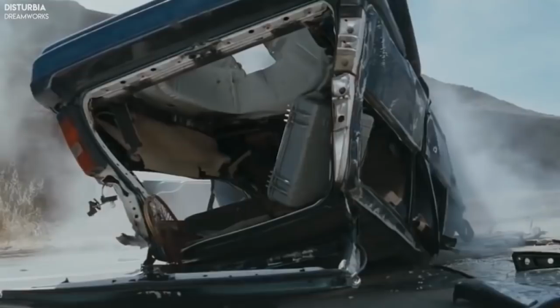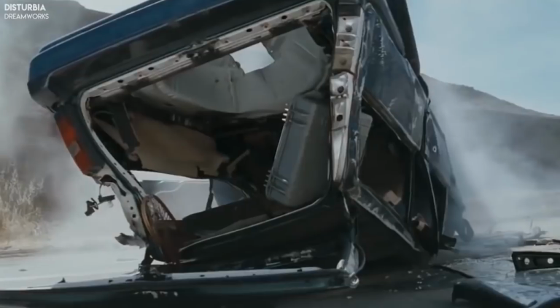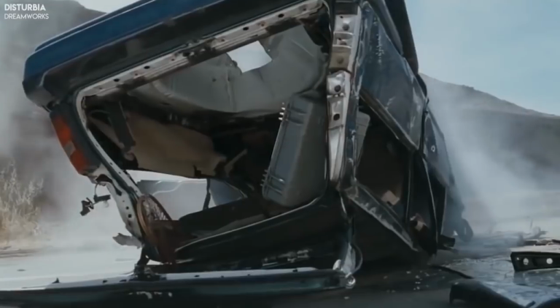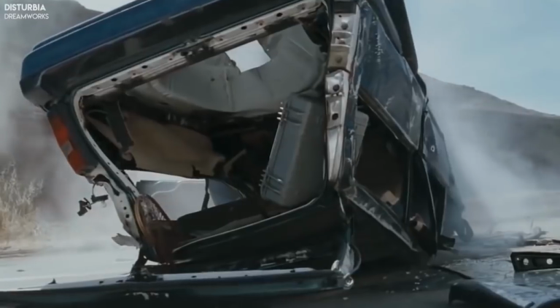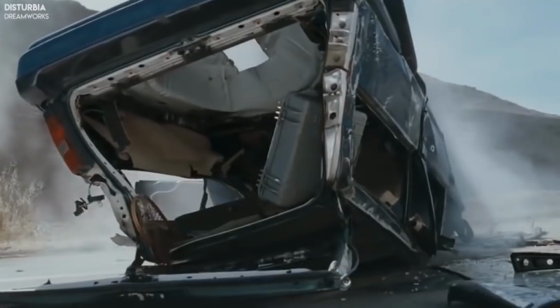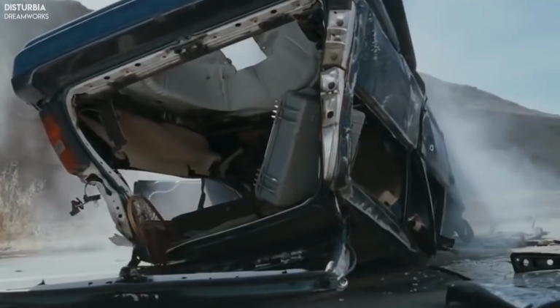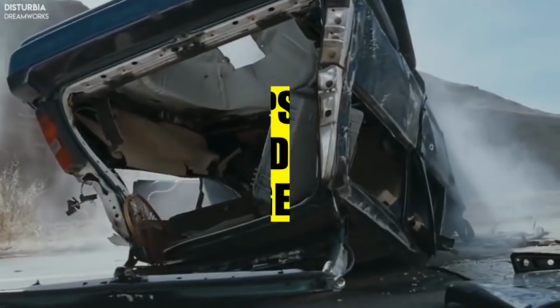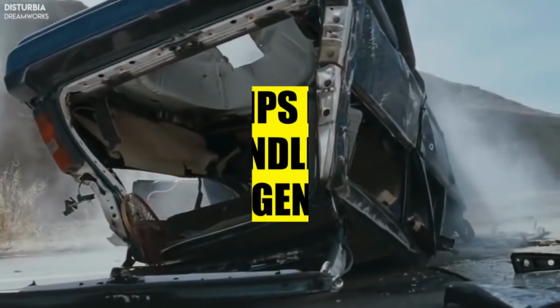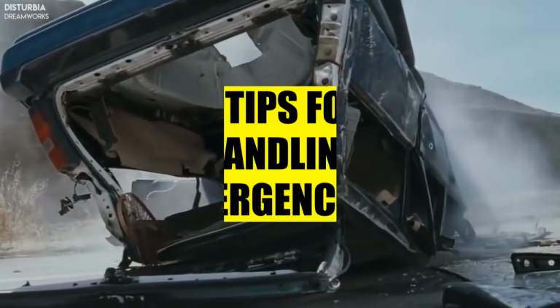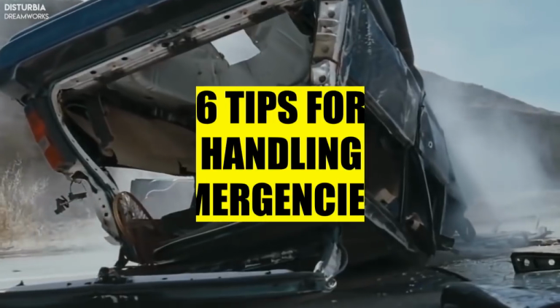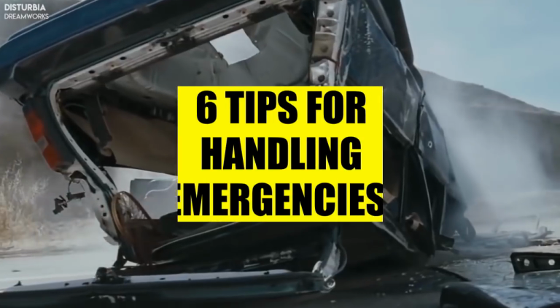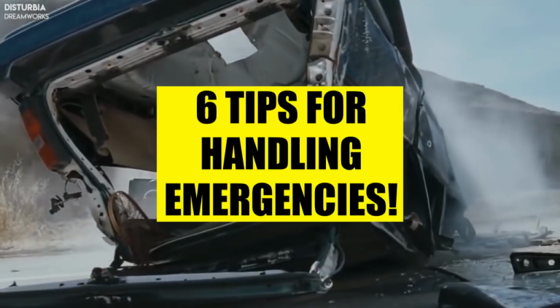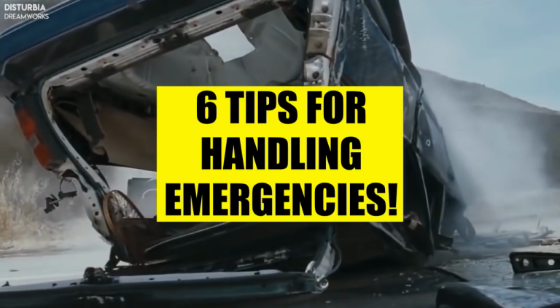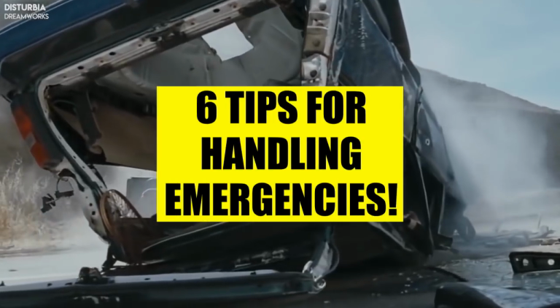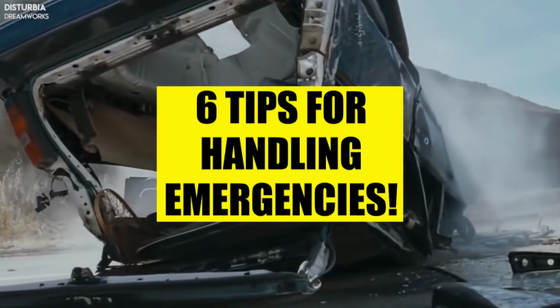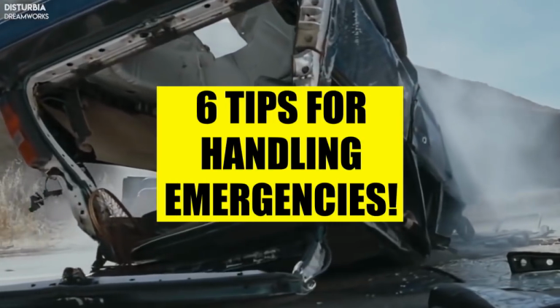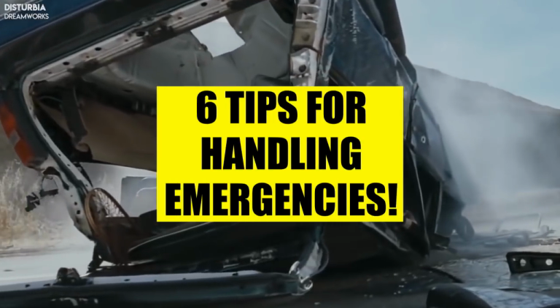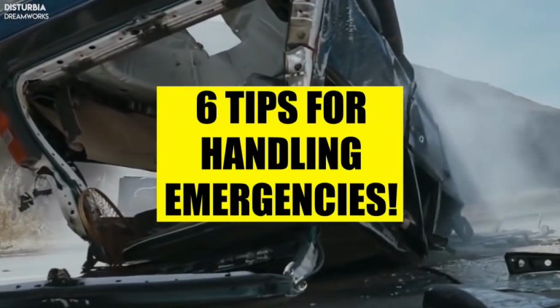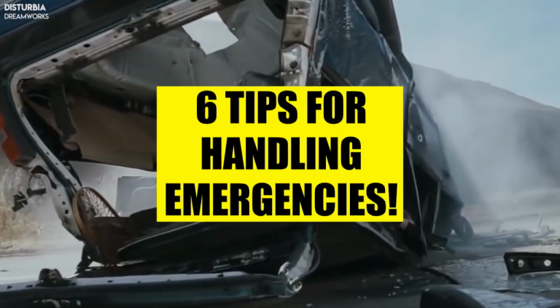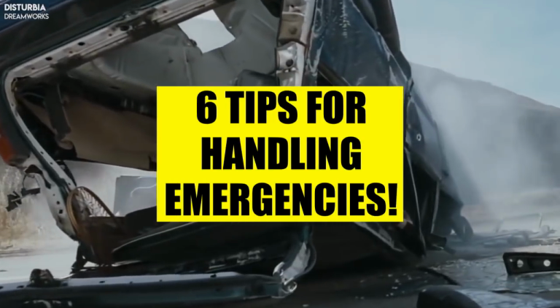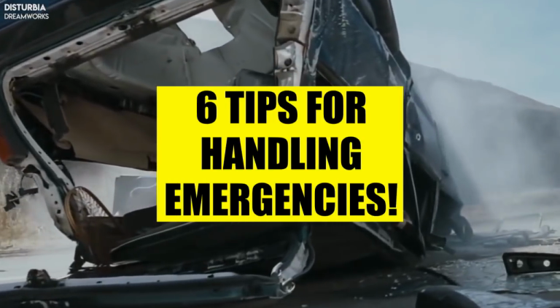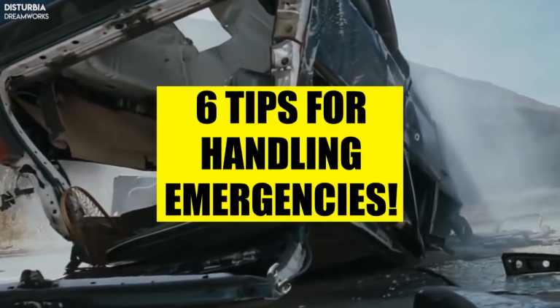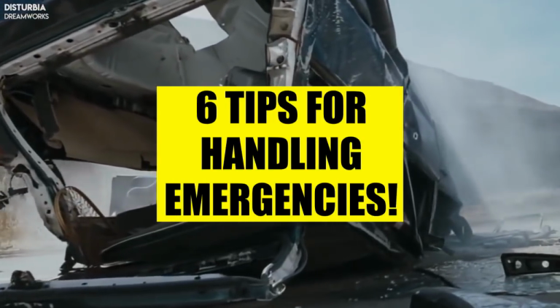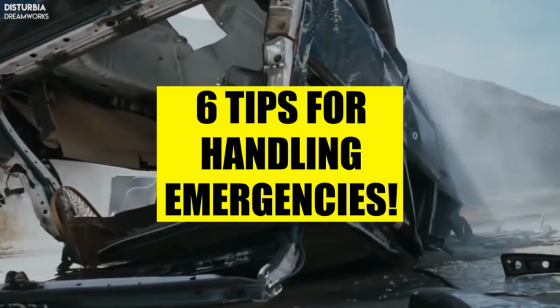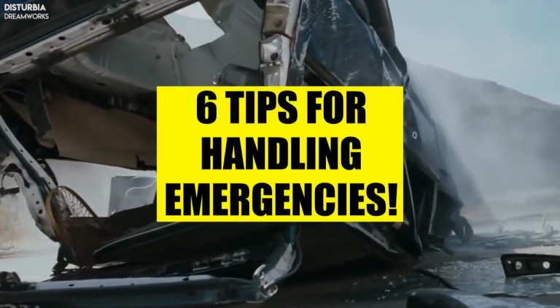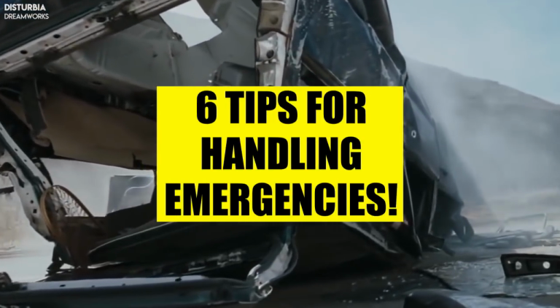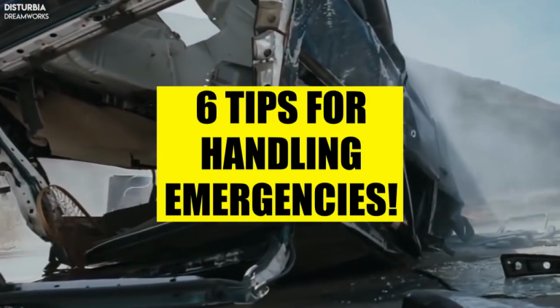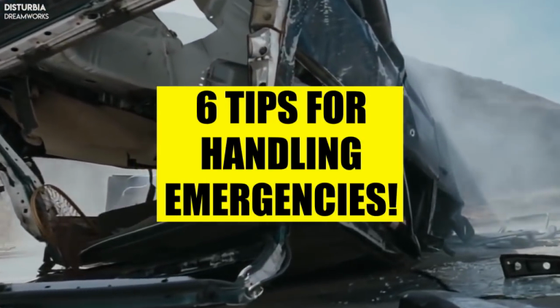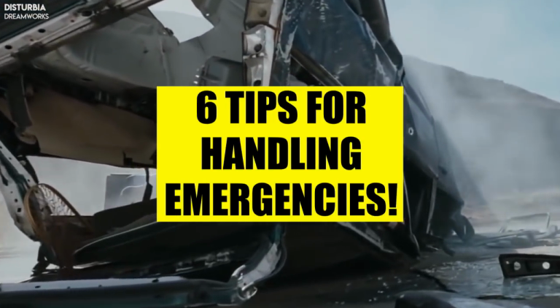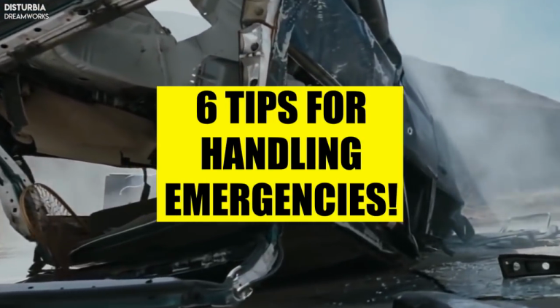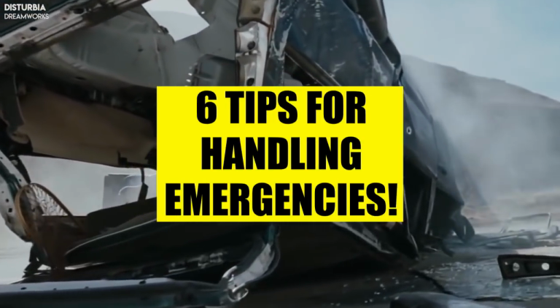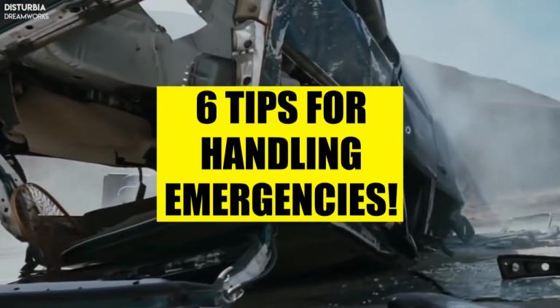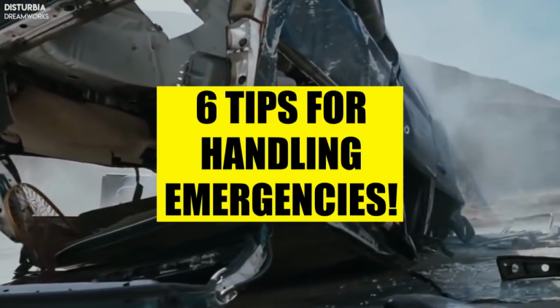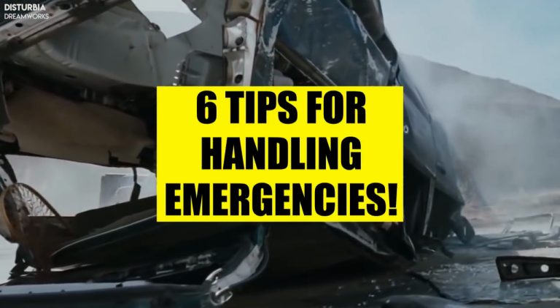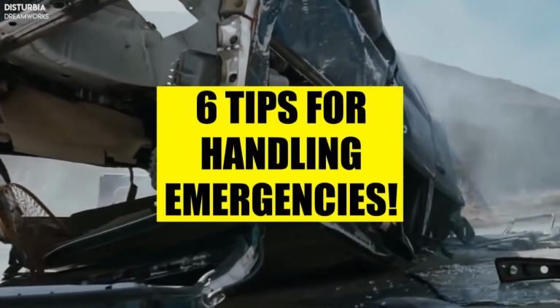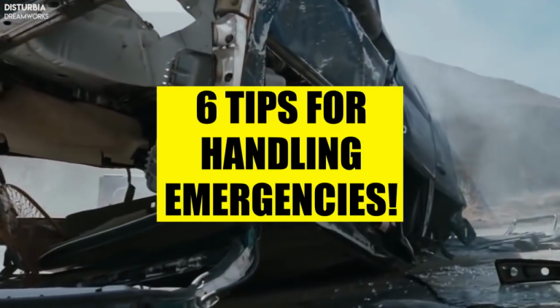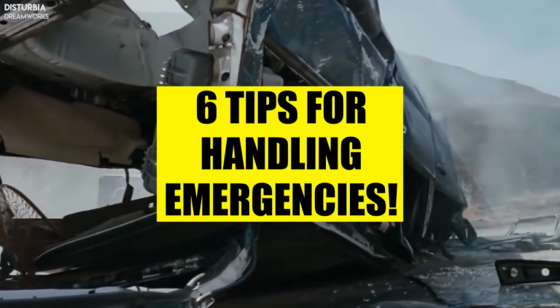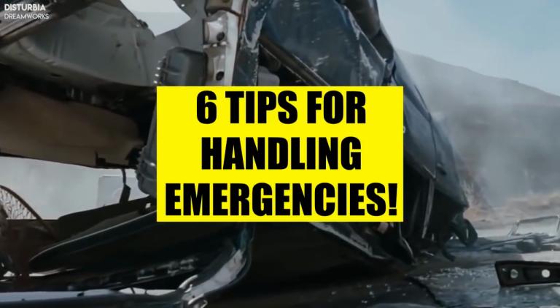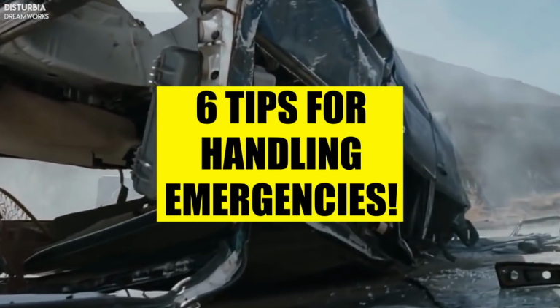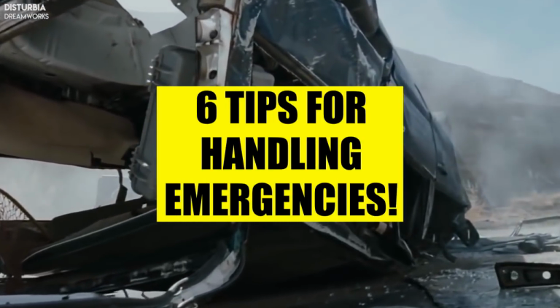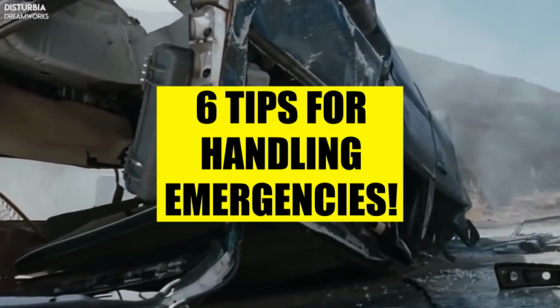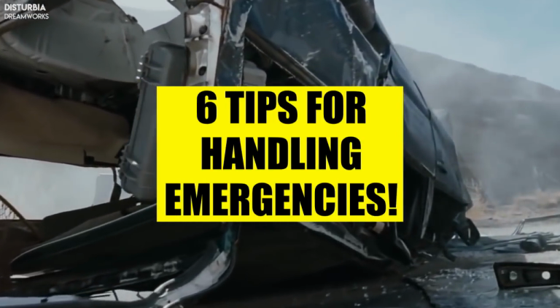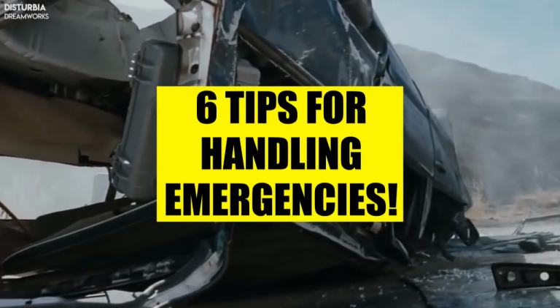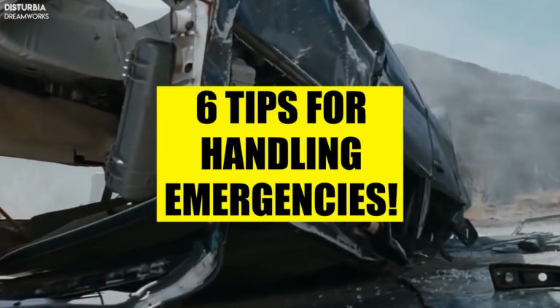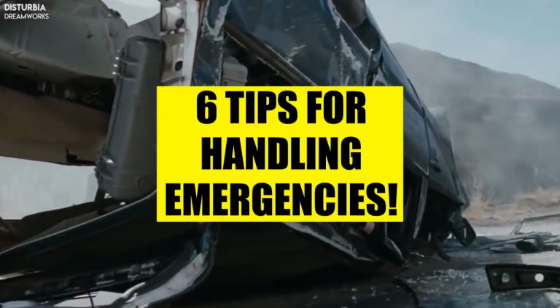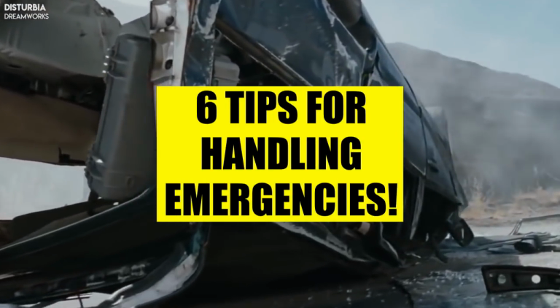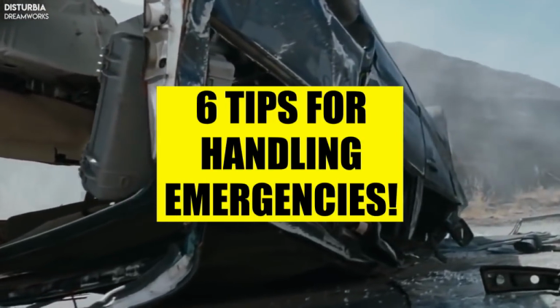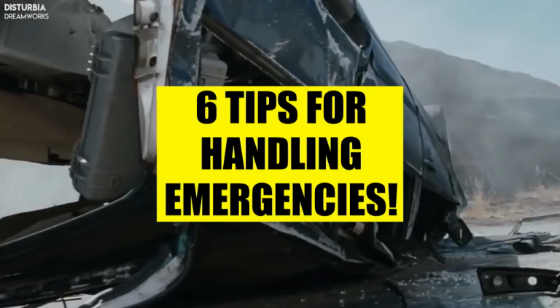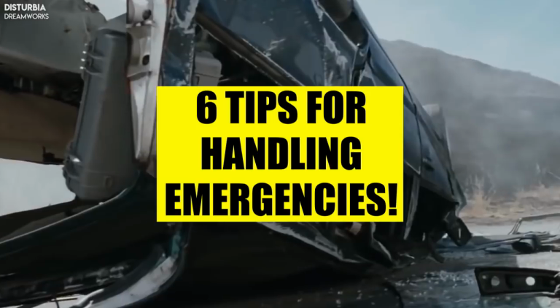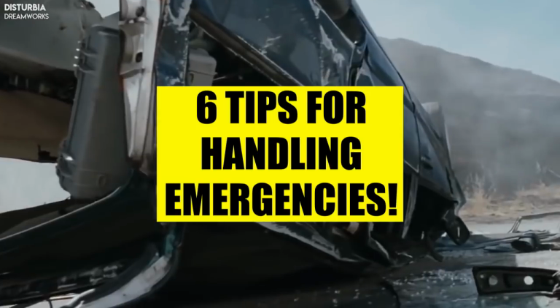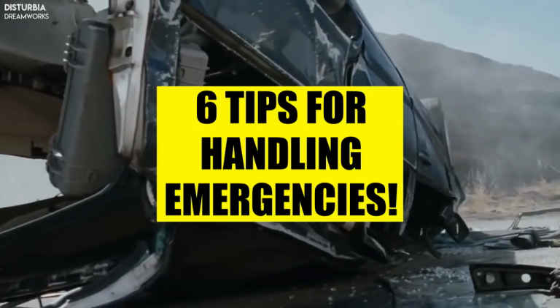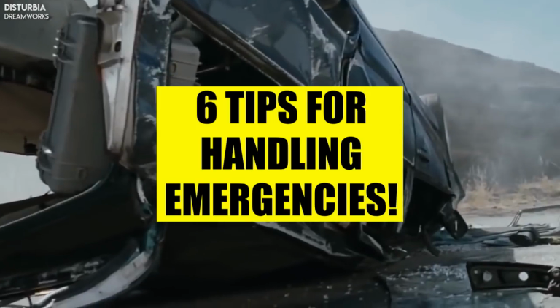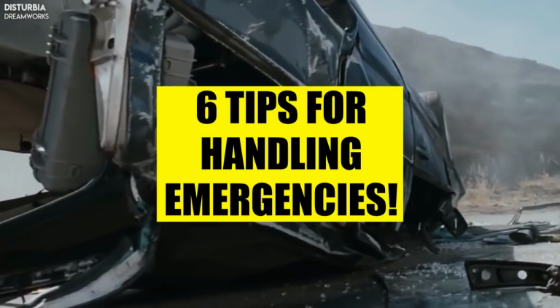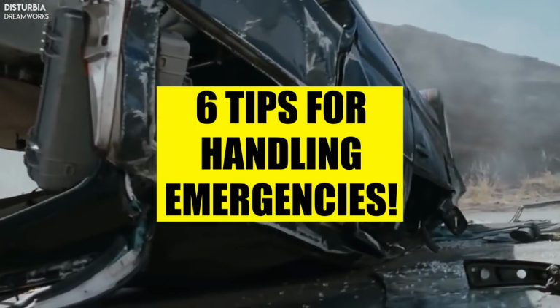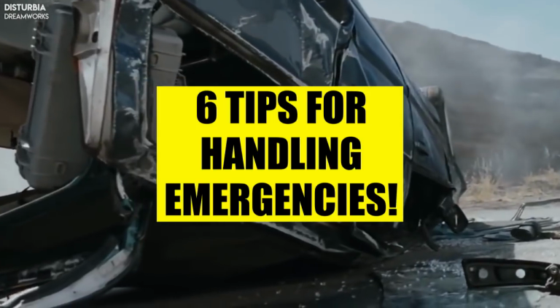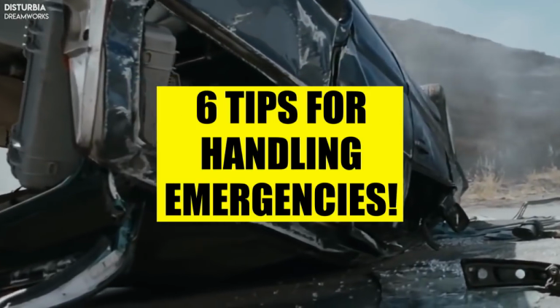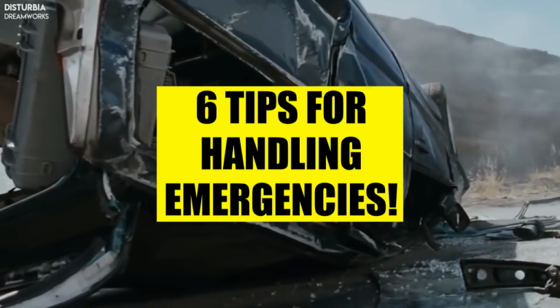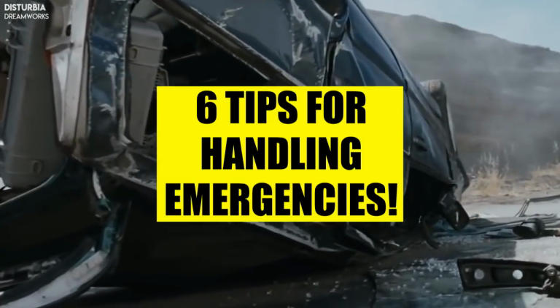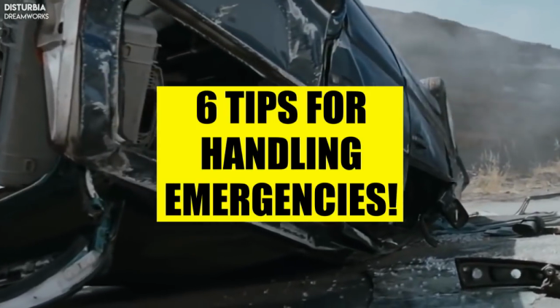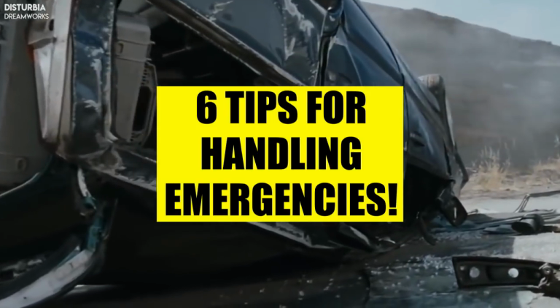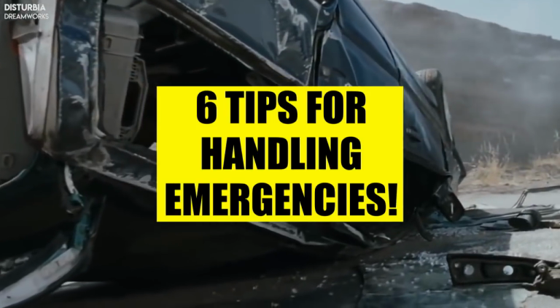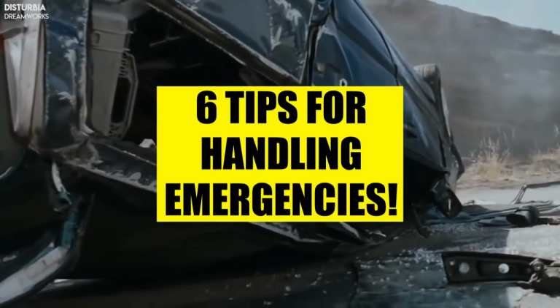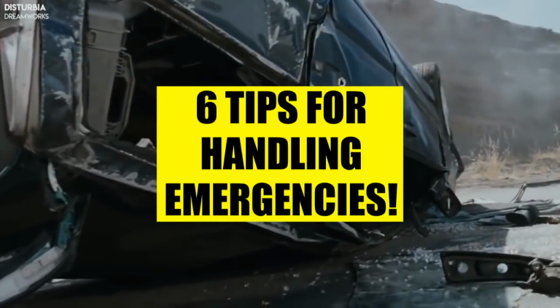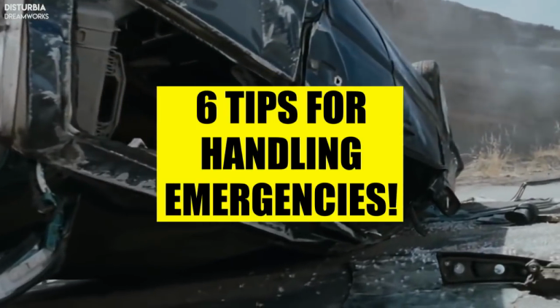Hey folks, today we've got six tips for how you should act correctly during an emergency such as nosebleeds or a seizure.